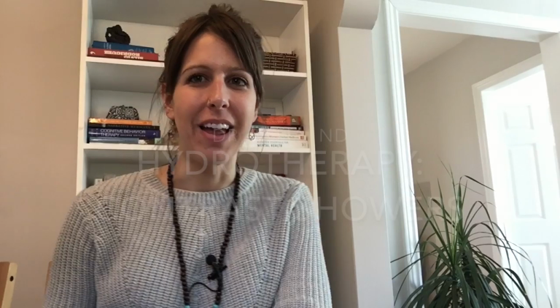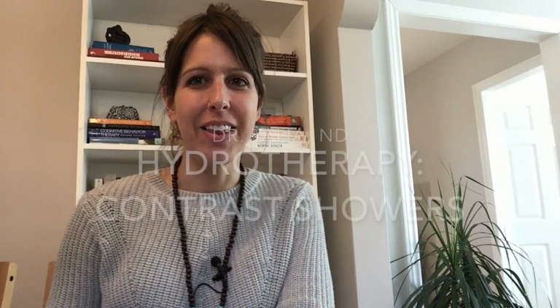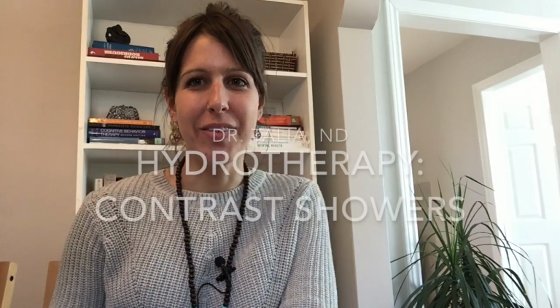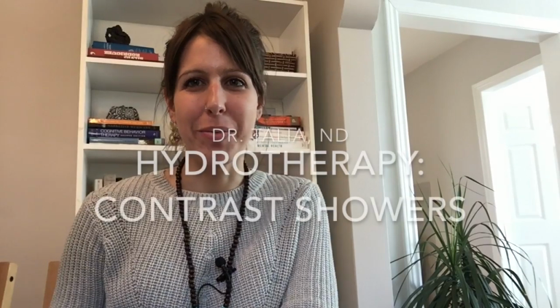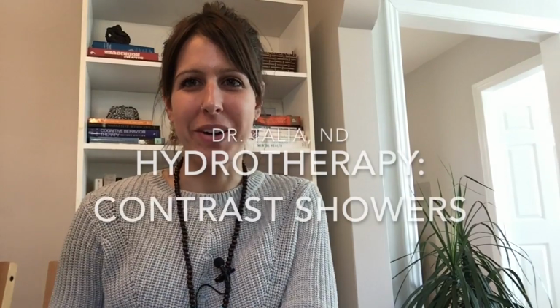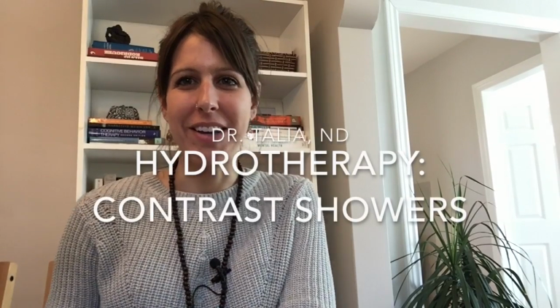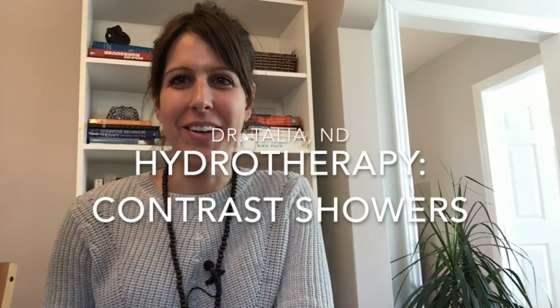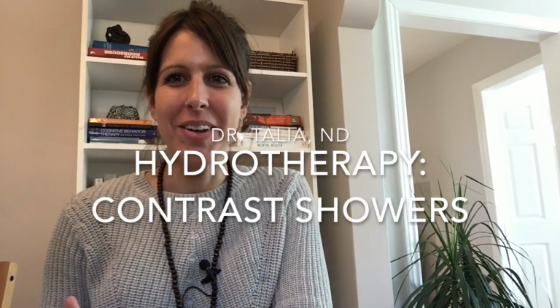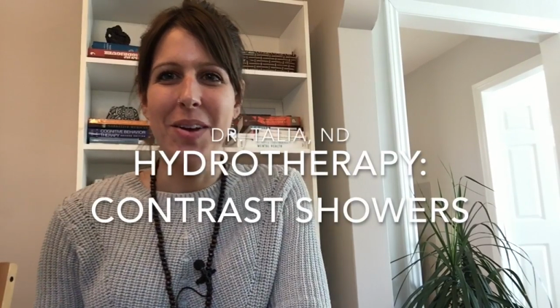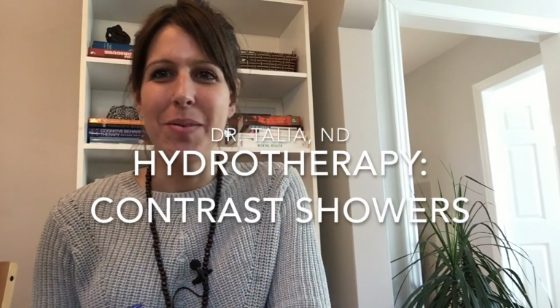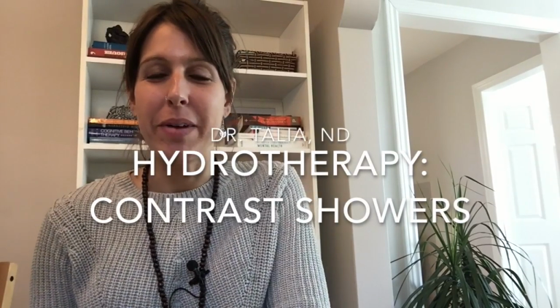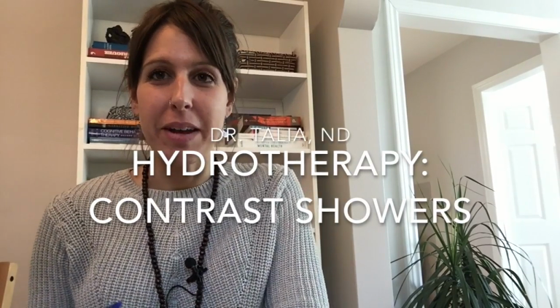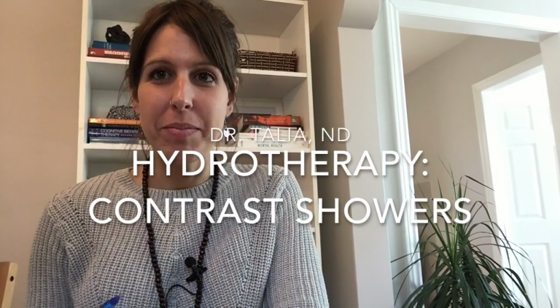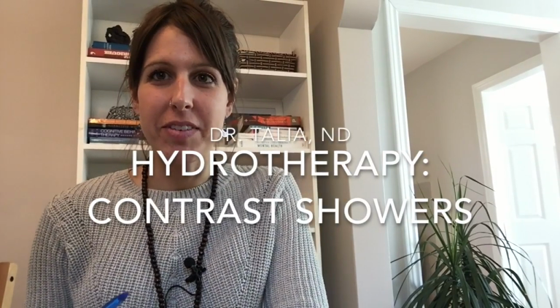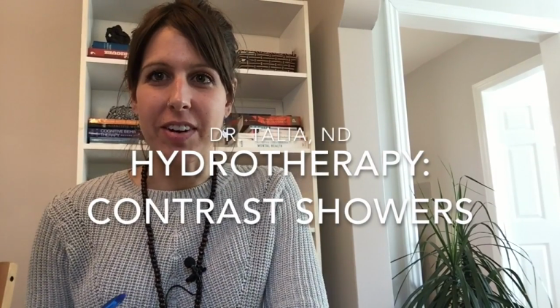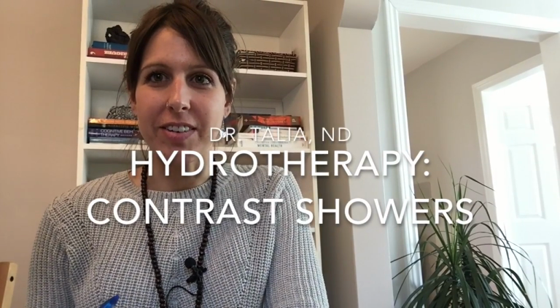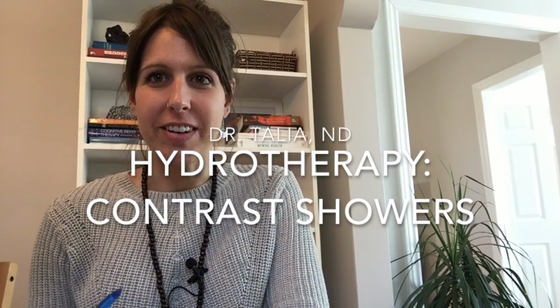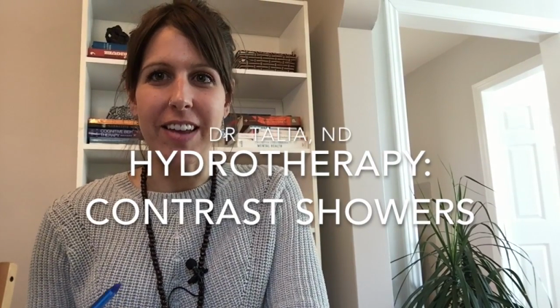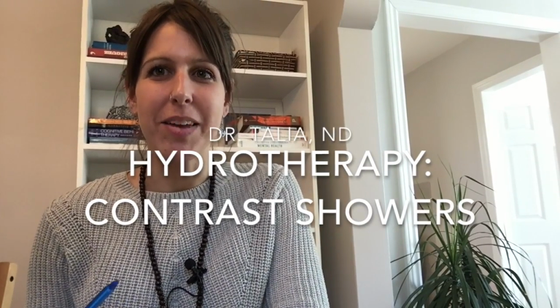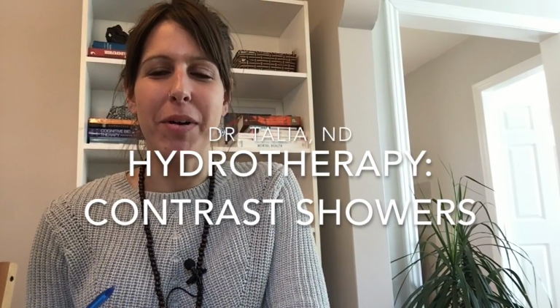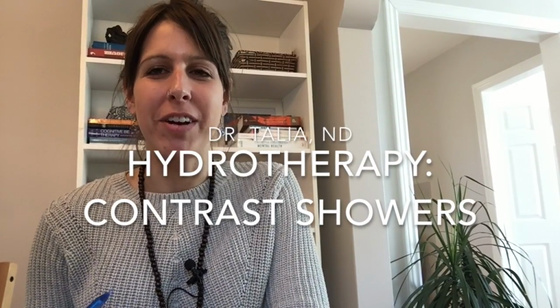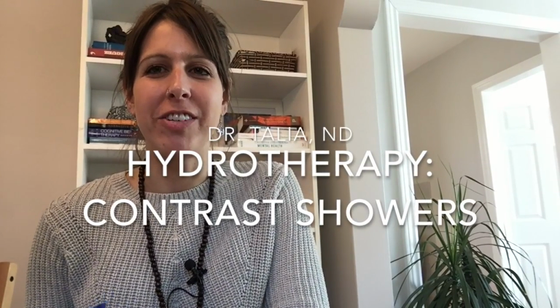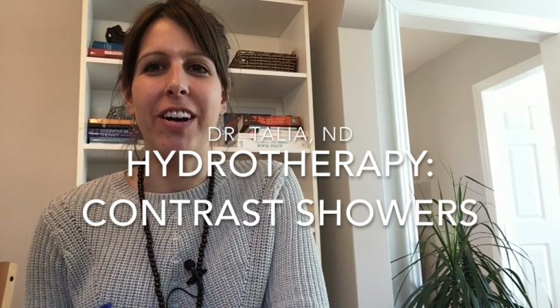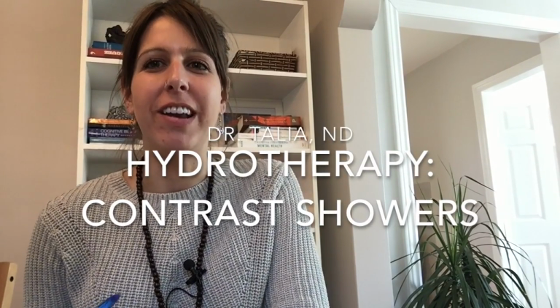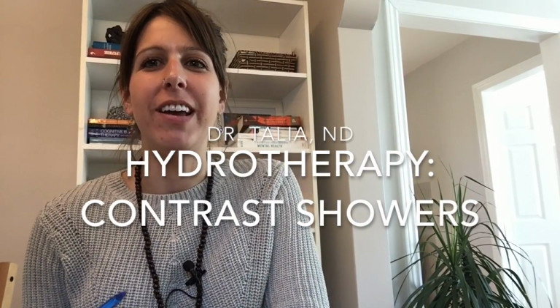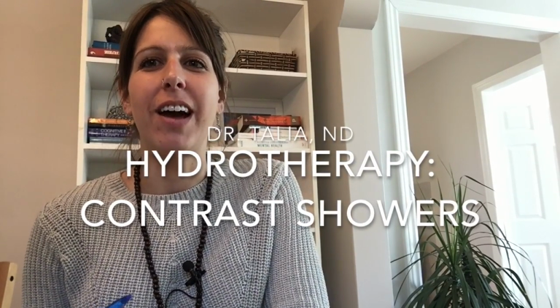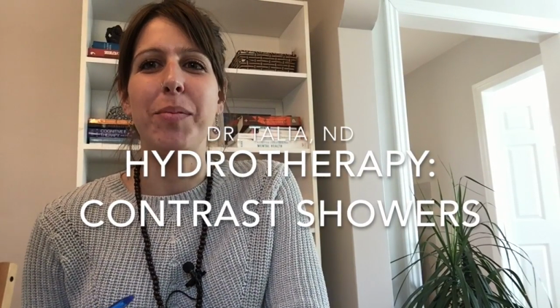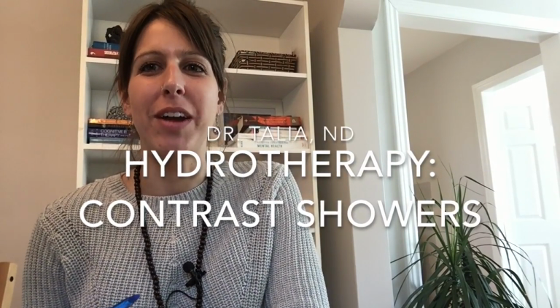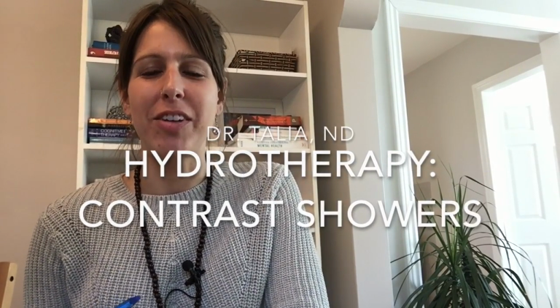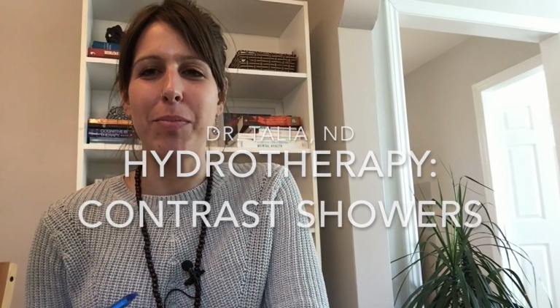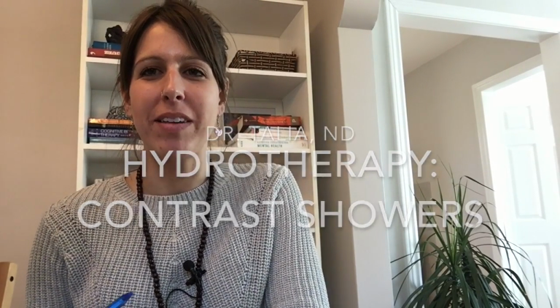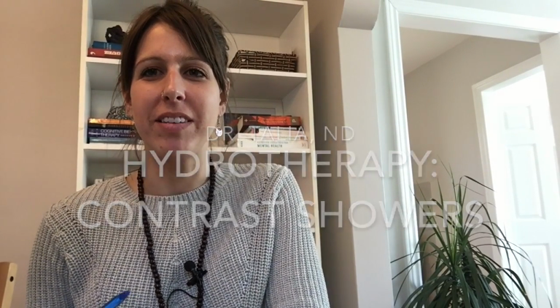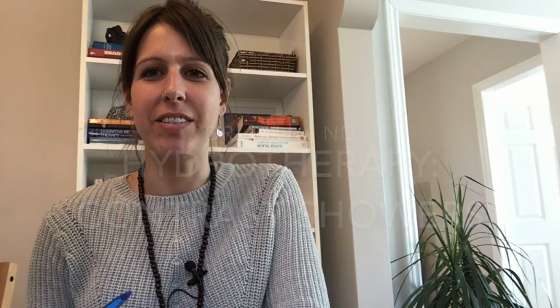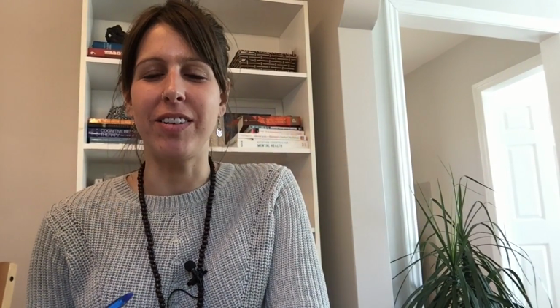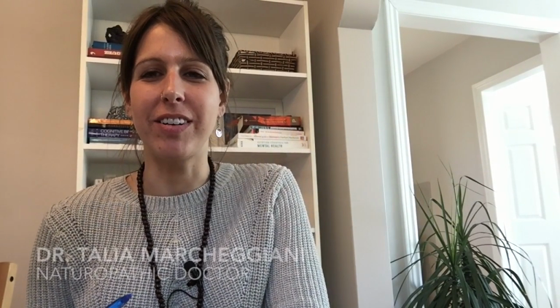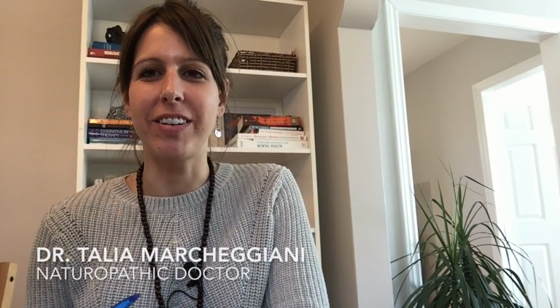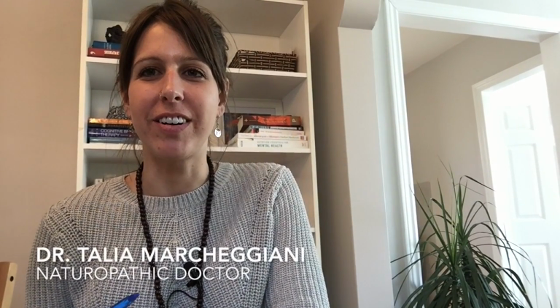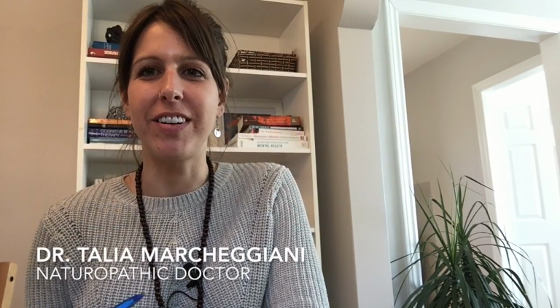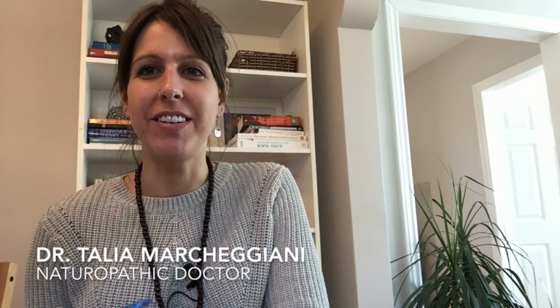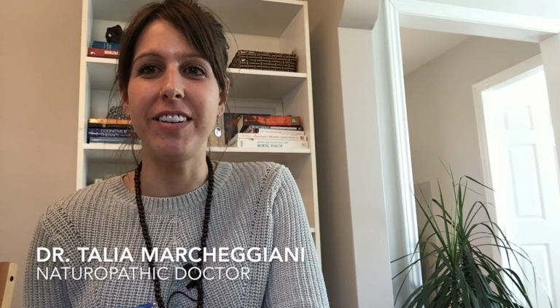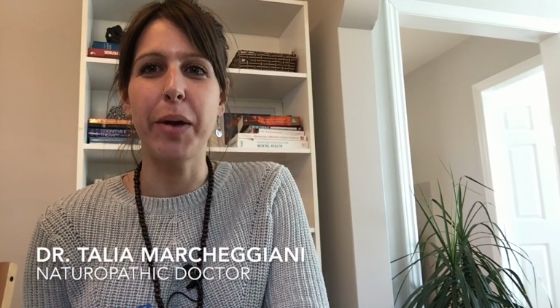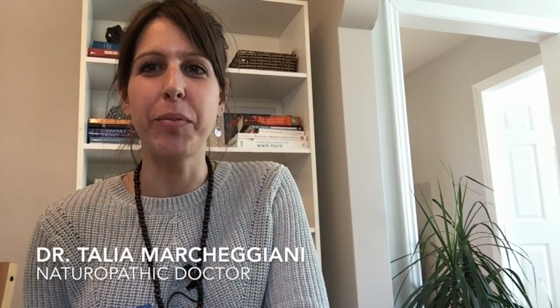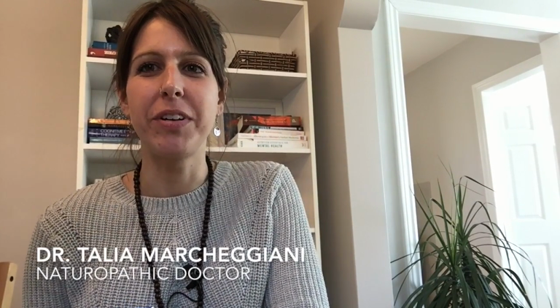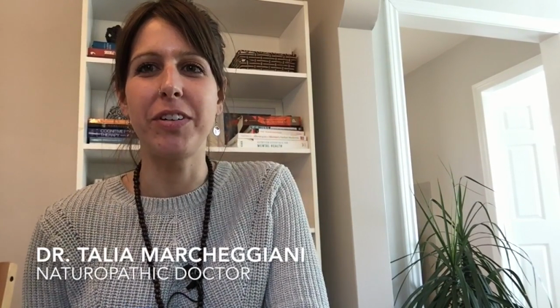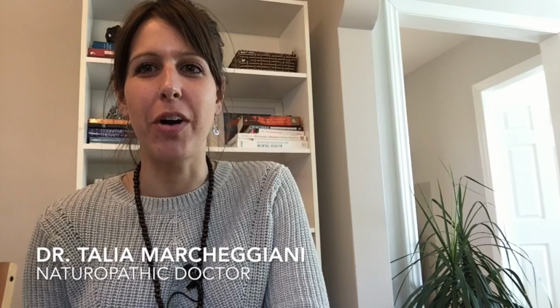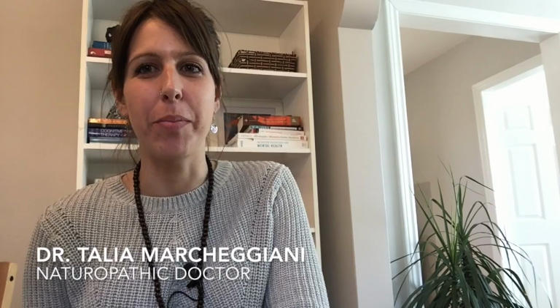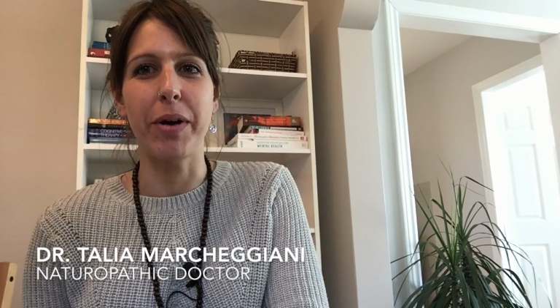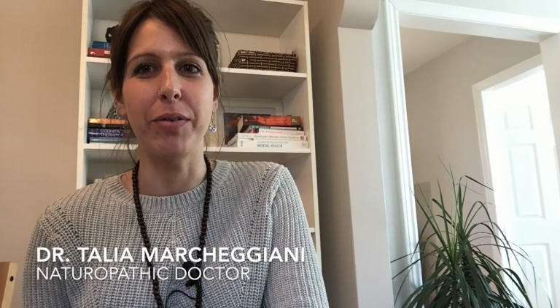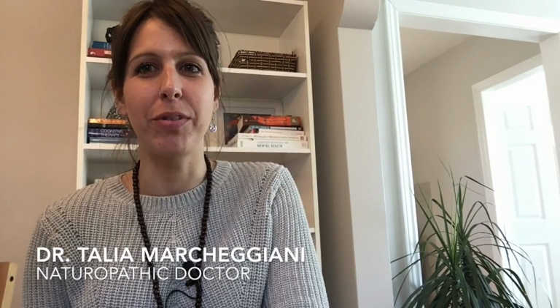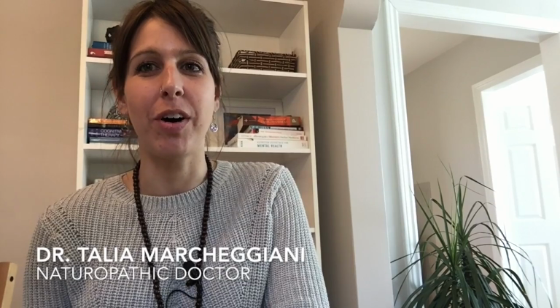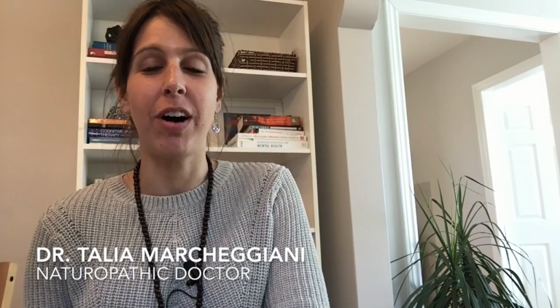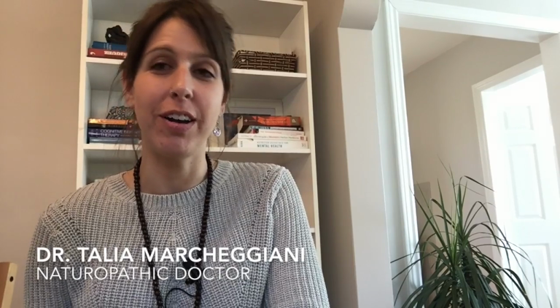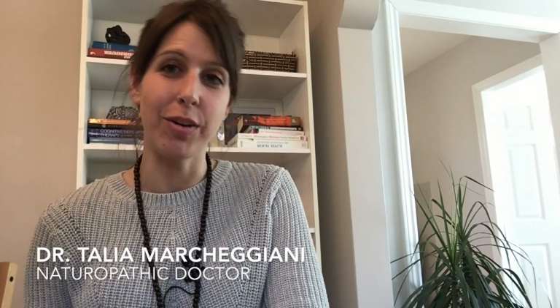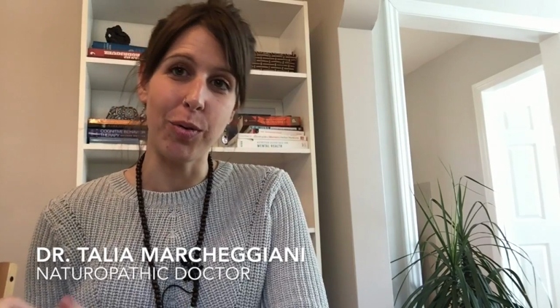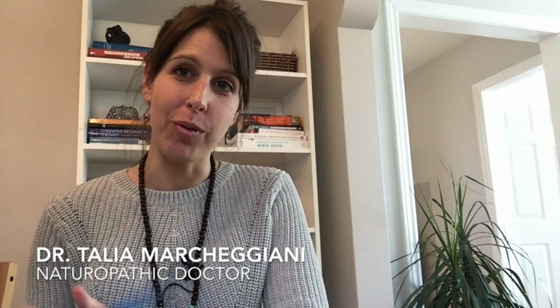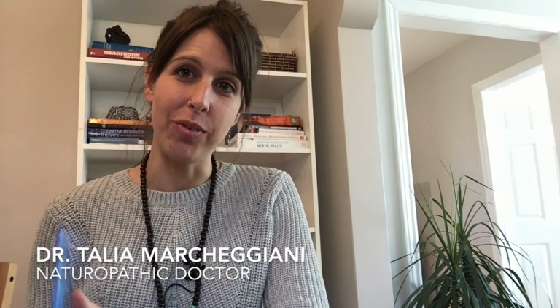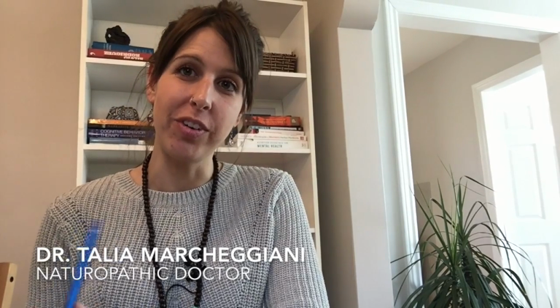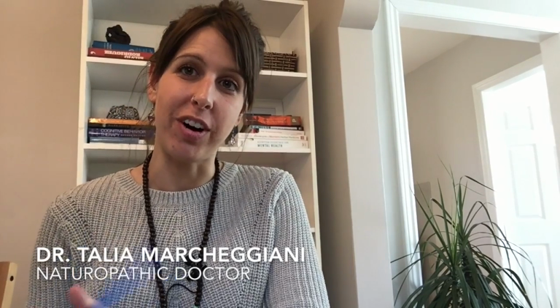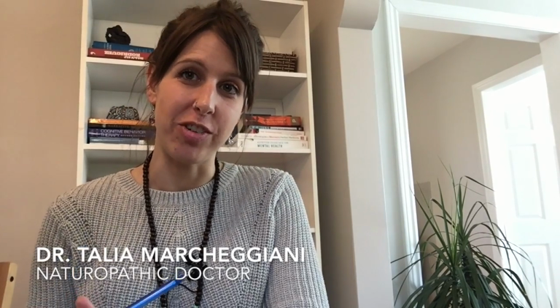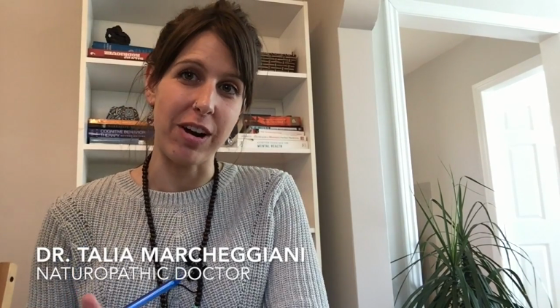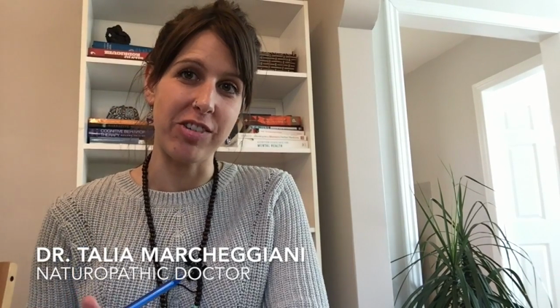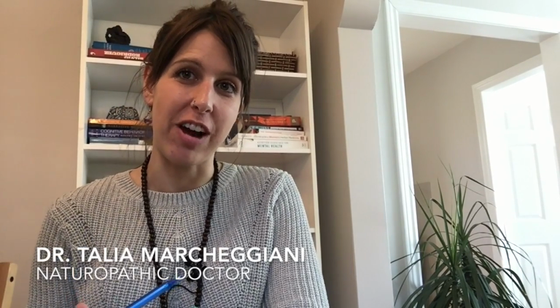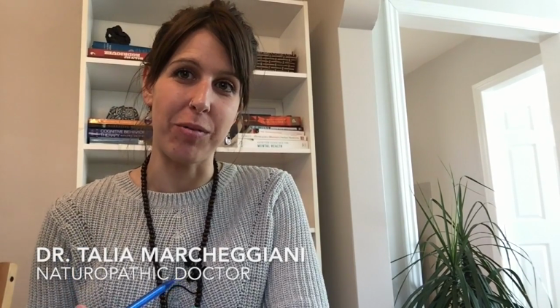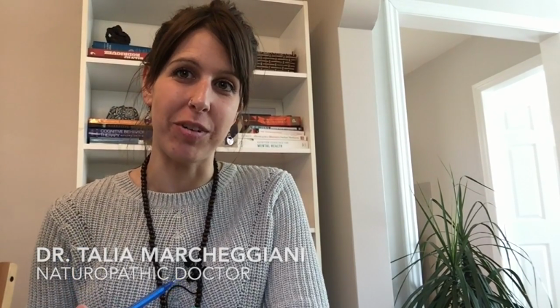Hello everybody, my name is Dr. Talia Markajani. I'm a naturopathic doctor and today I'm going to talk about hot and cold contrast showers.